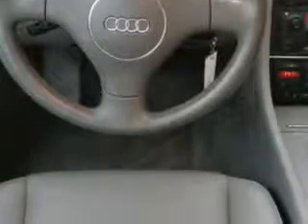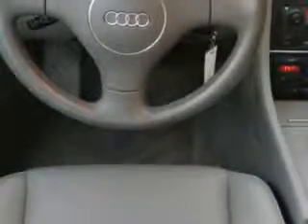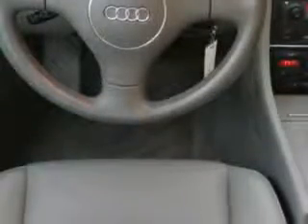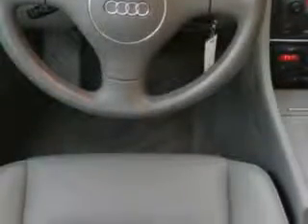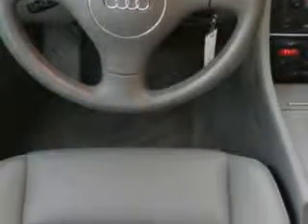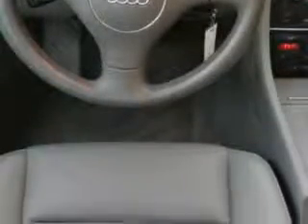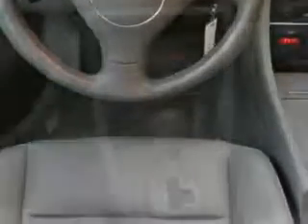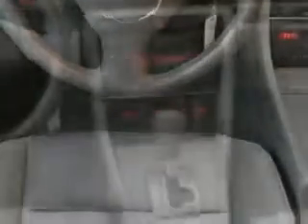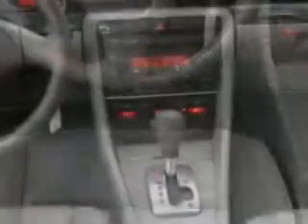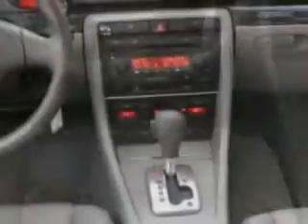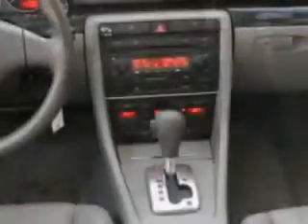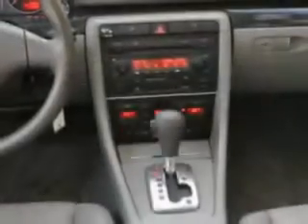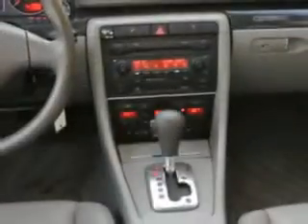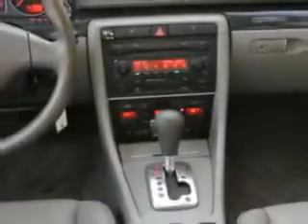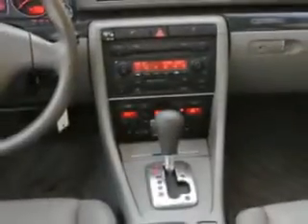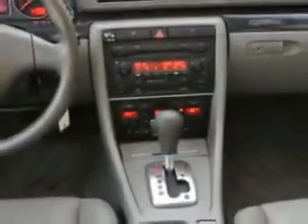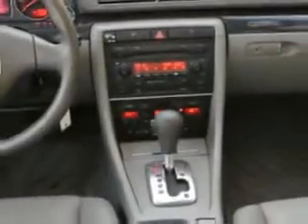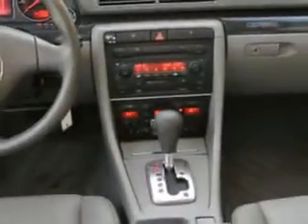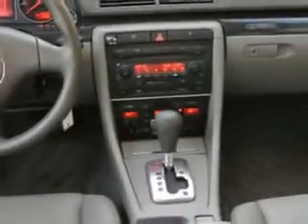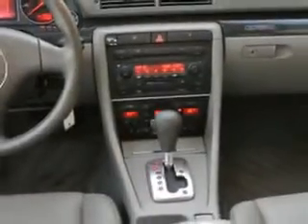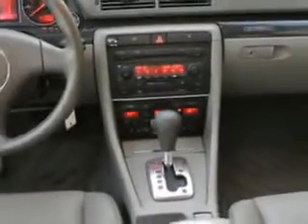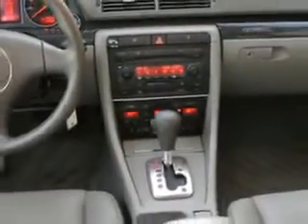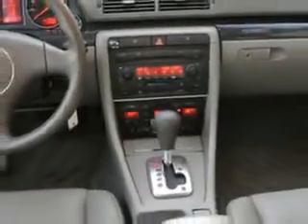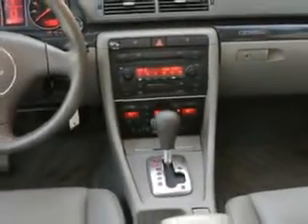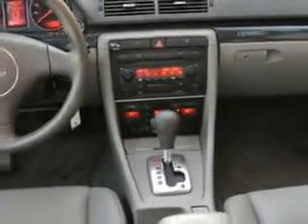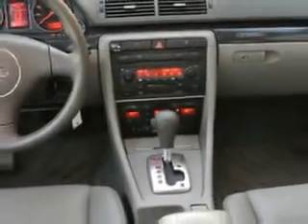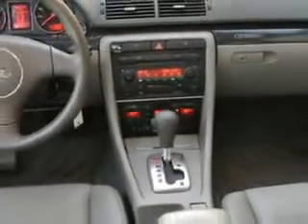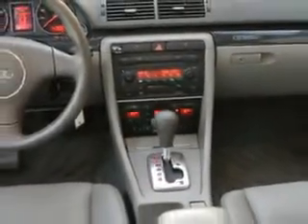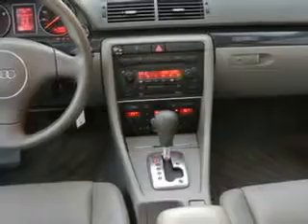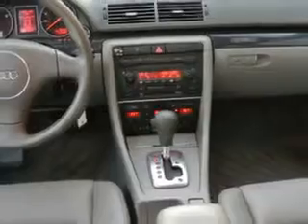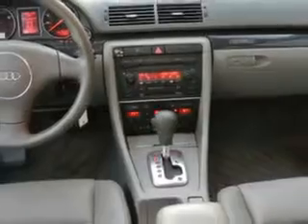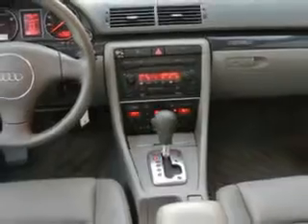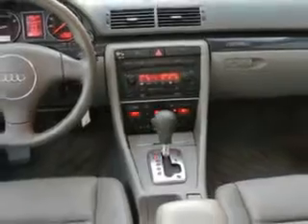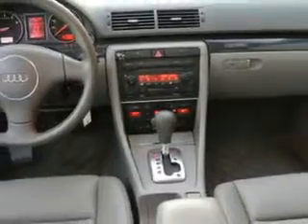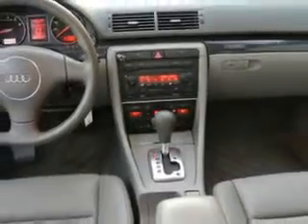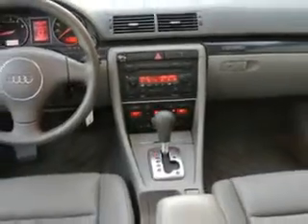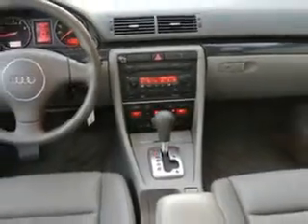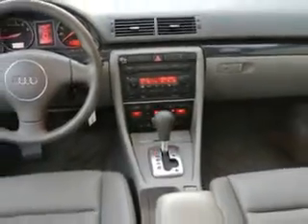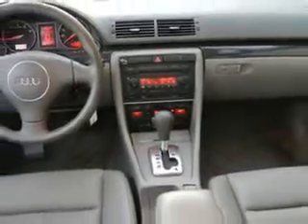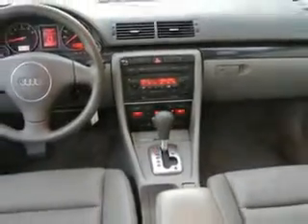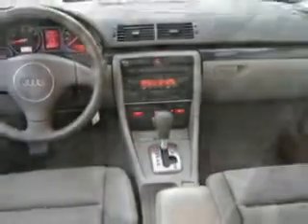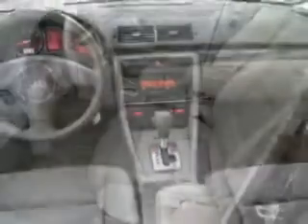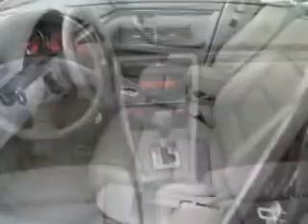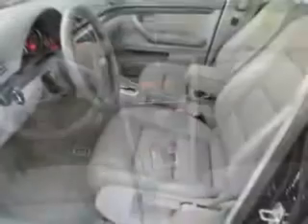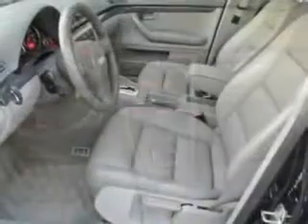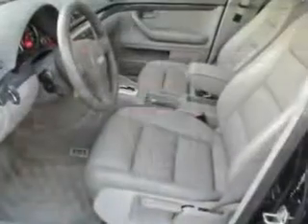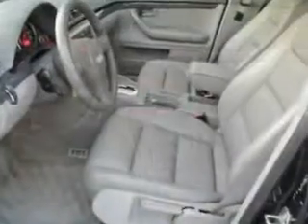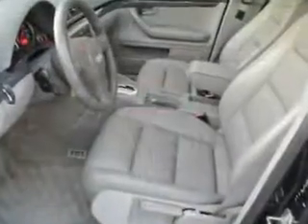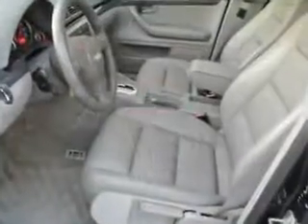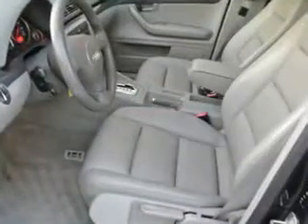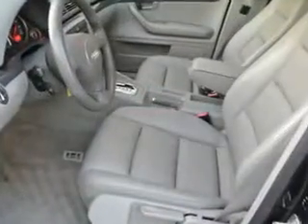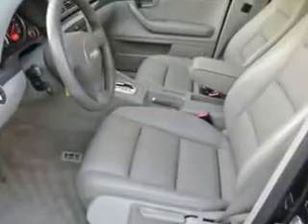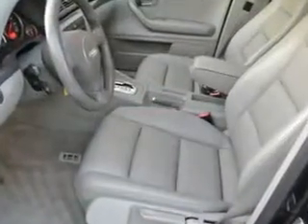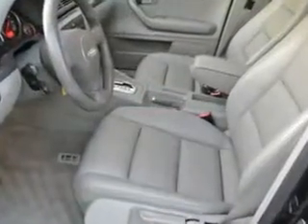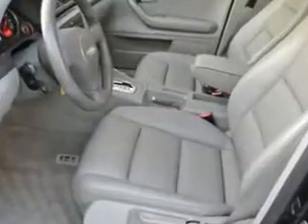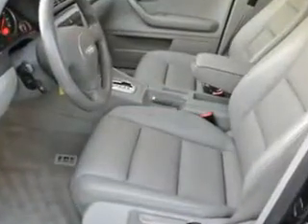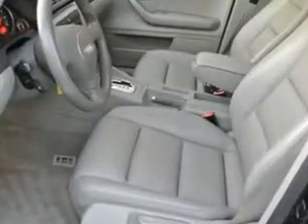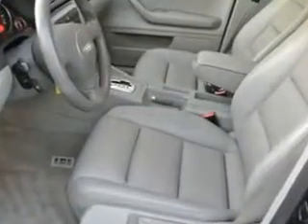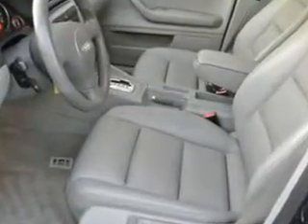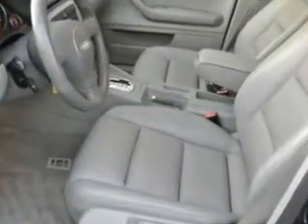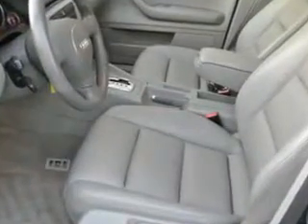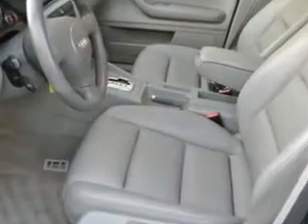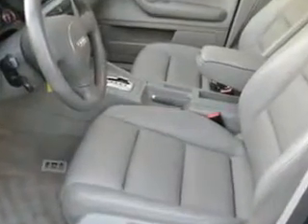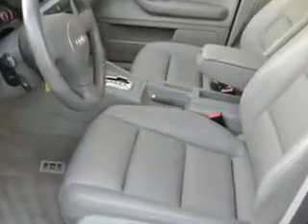and much more. Enjoy the drive and have peace of mind in this '03 Audi A4. See us at Woodfield Acura today.